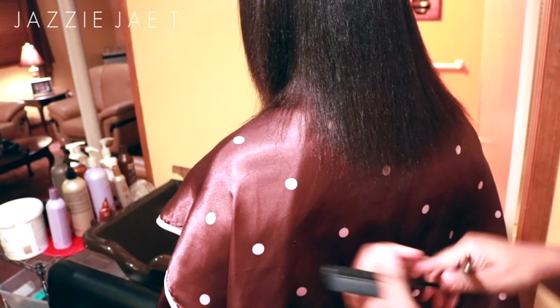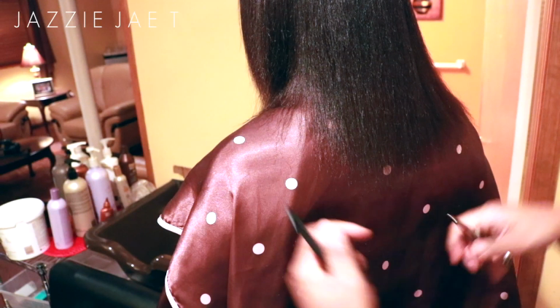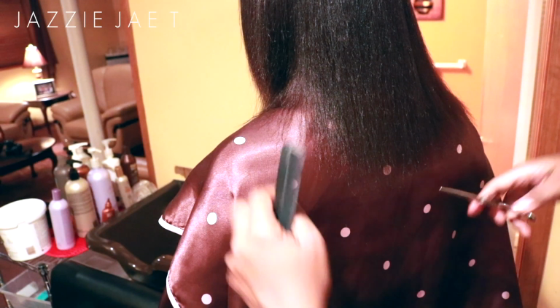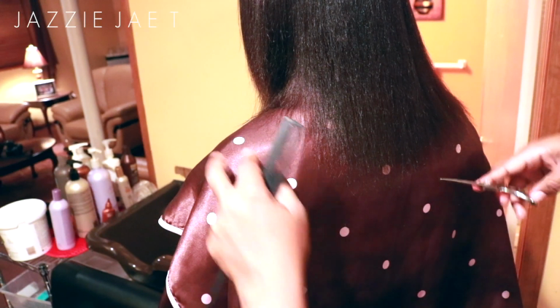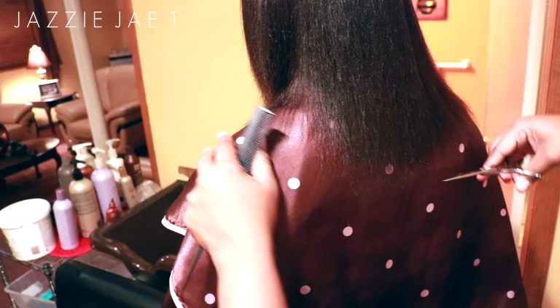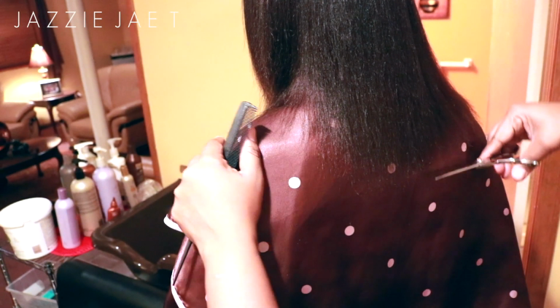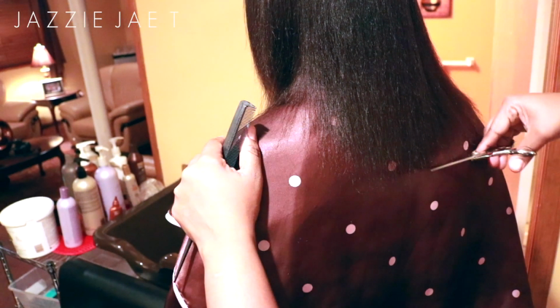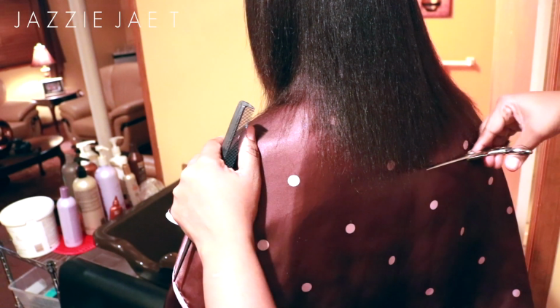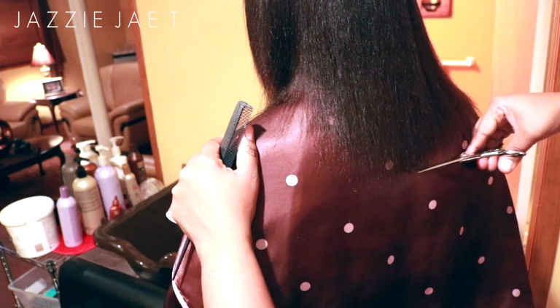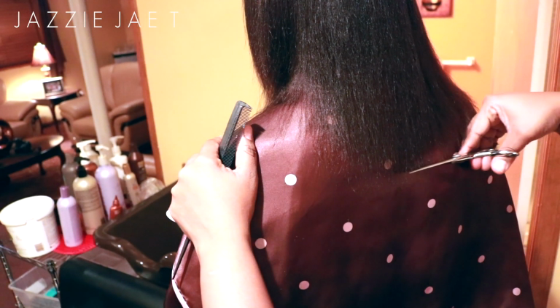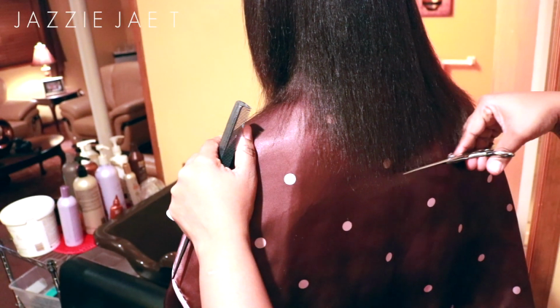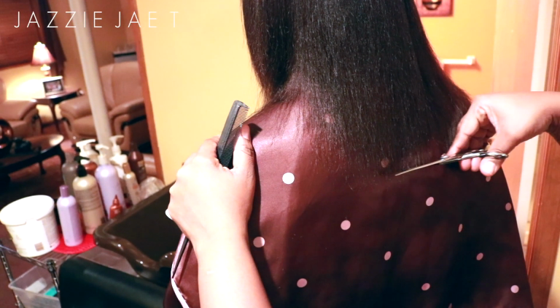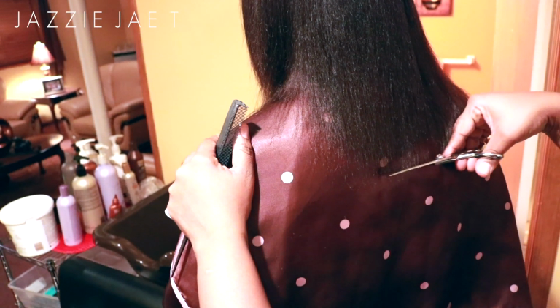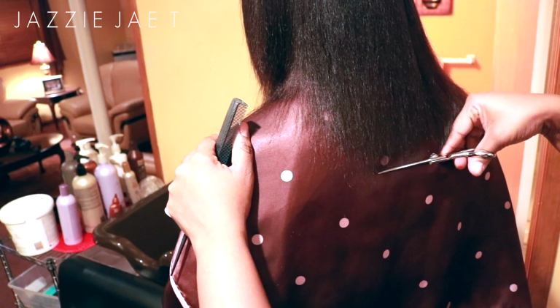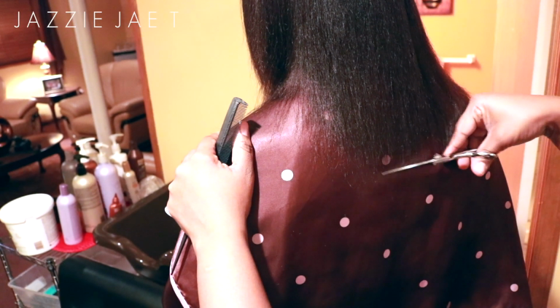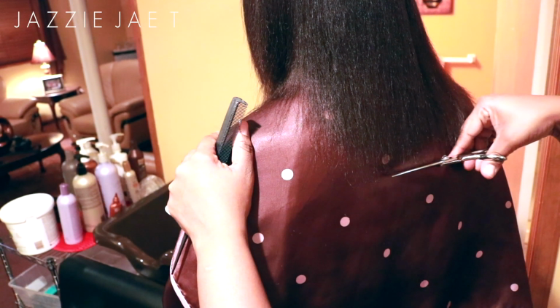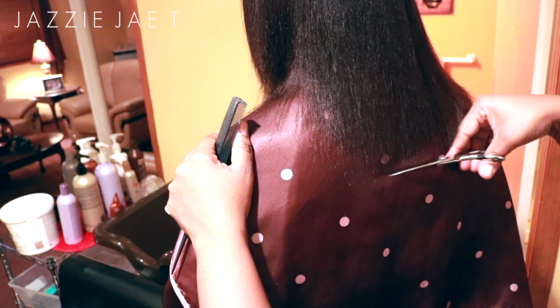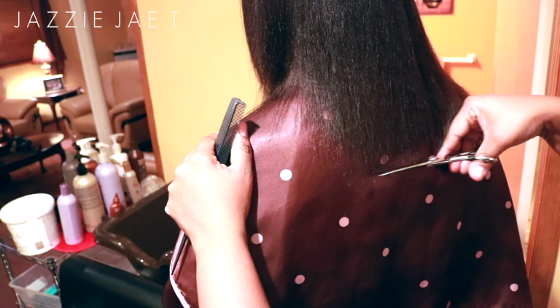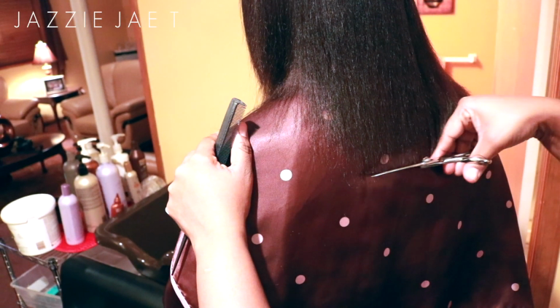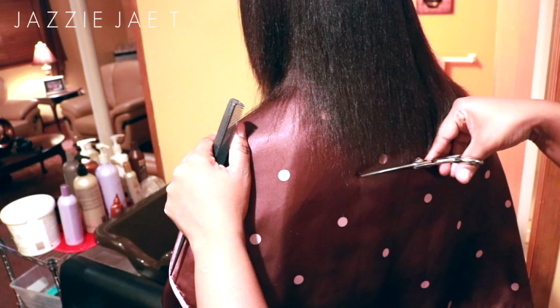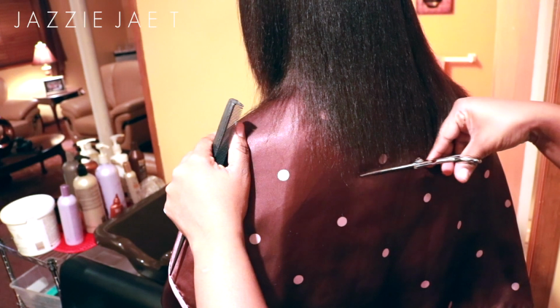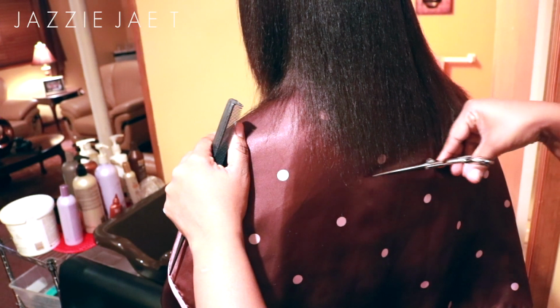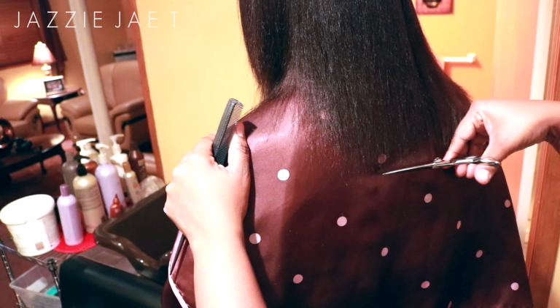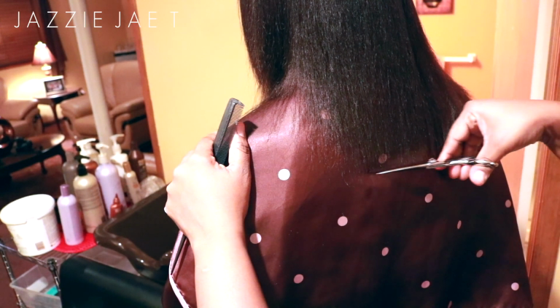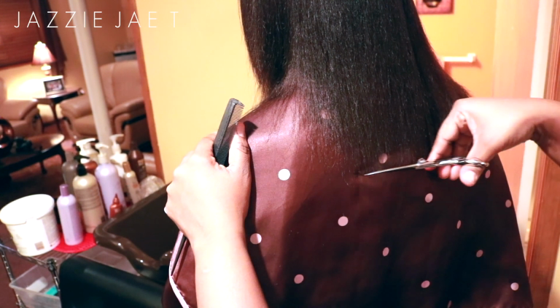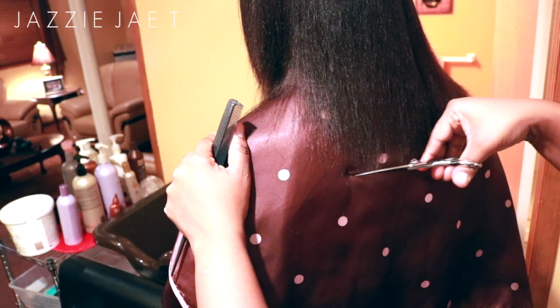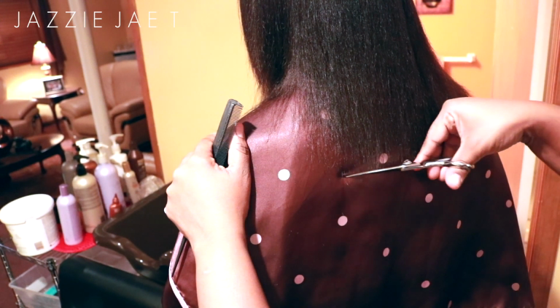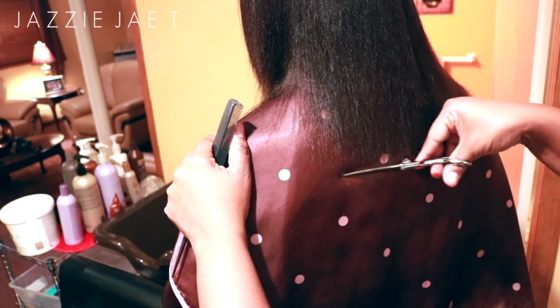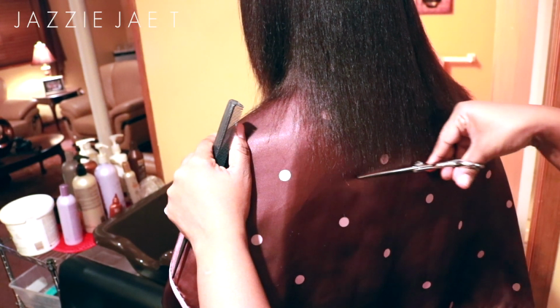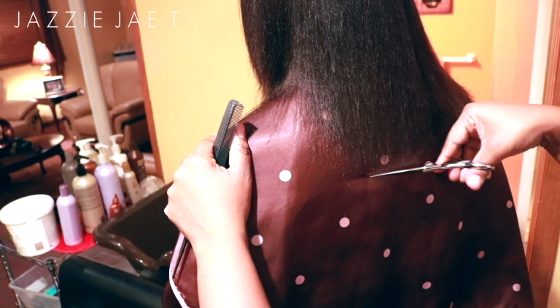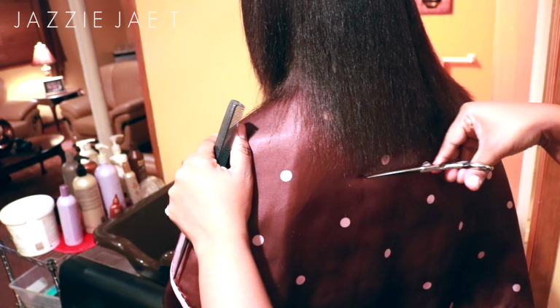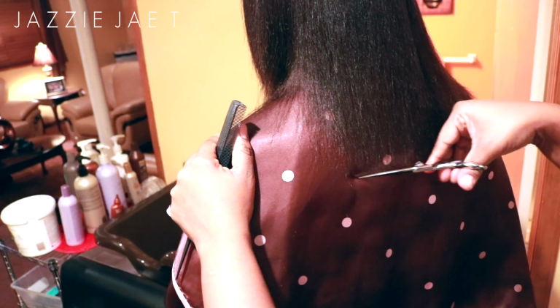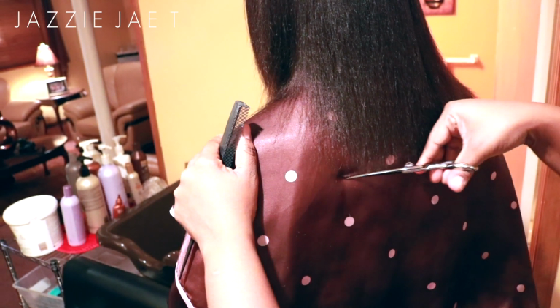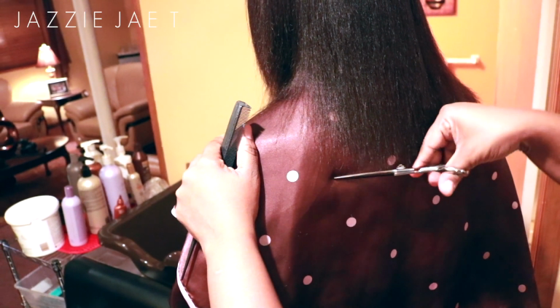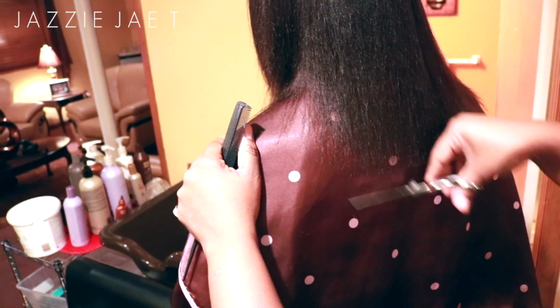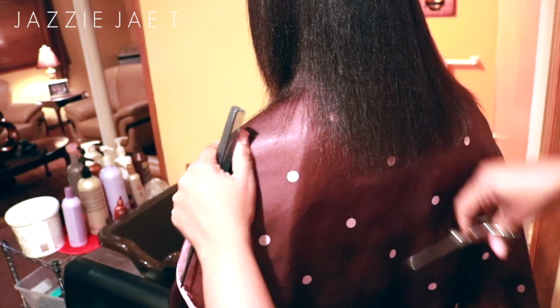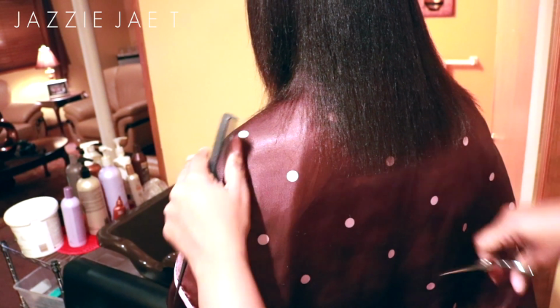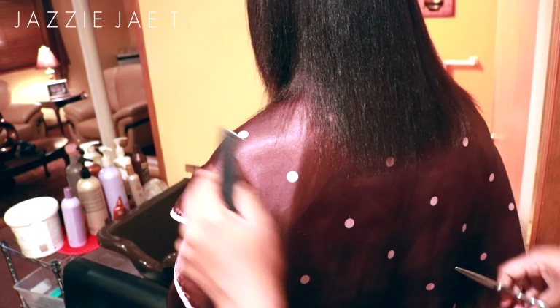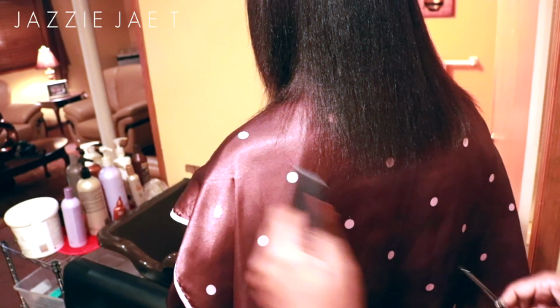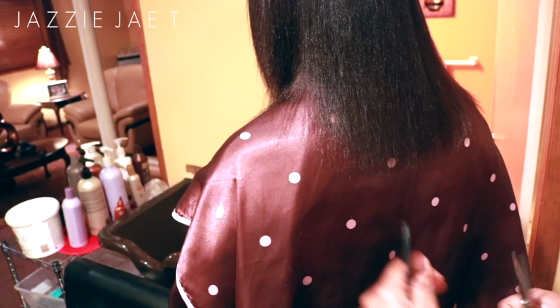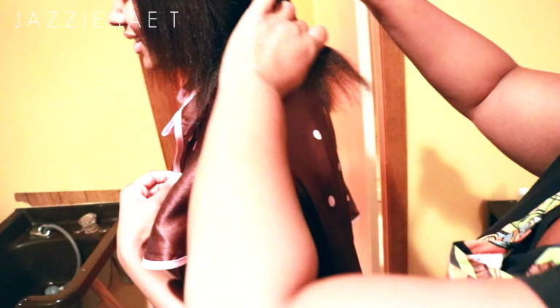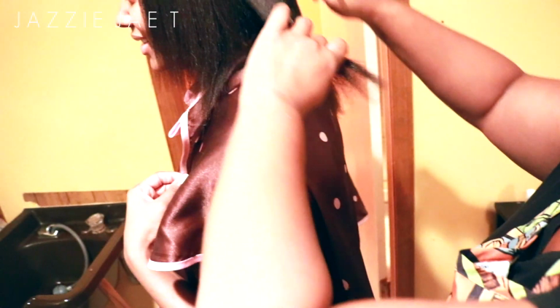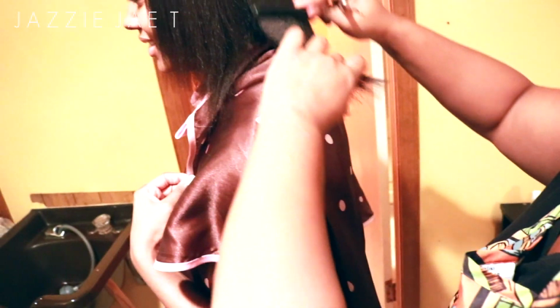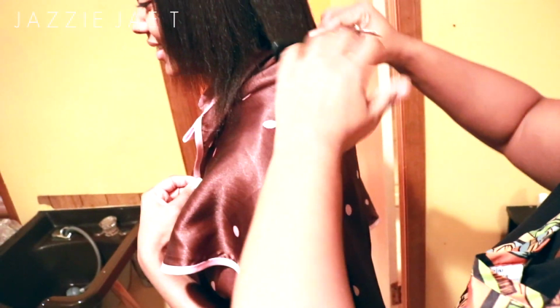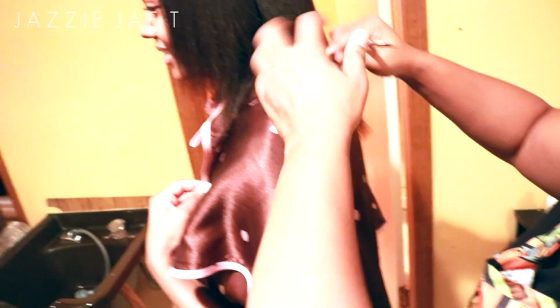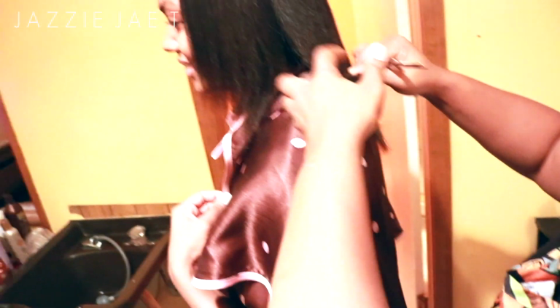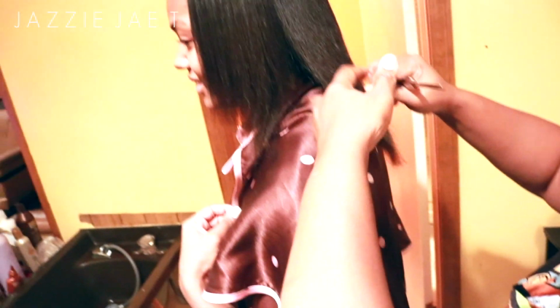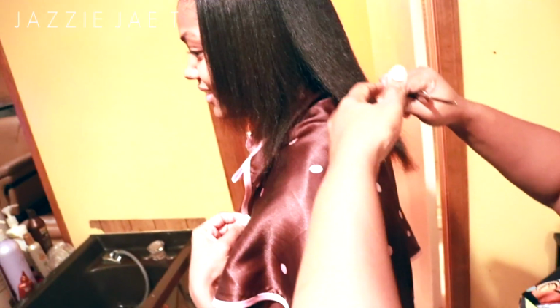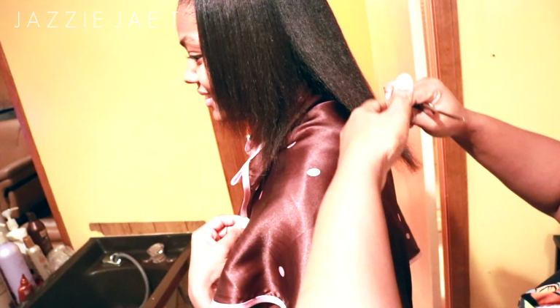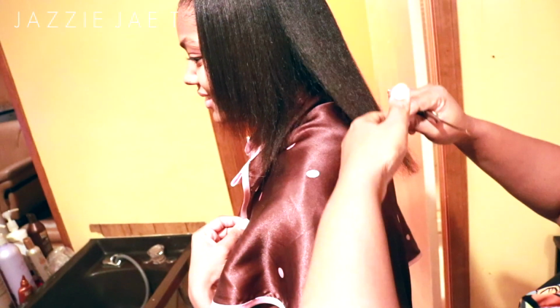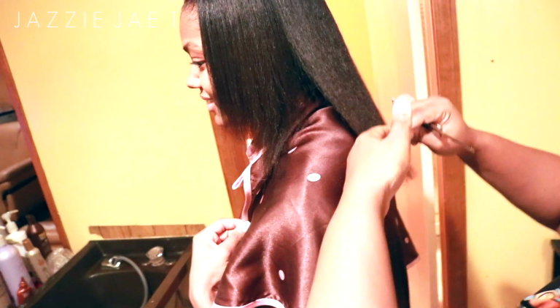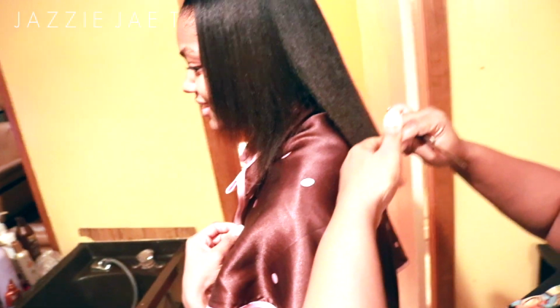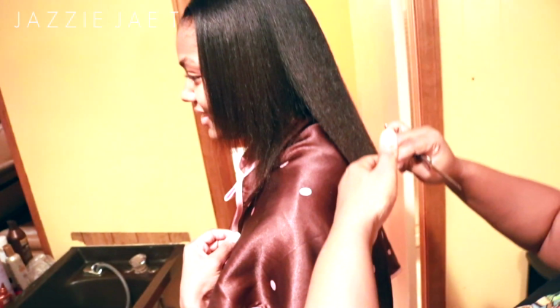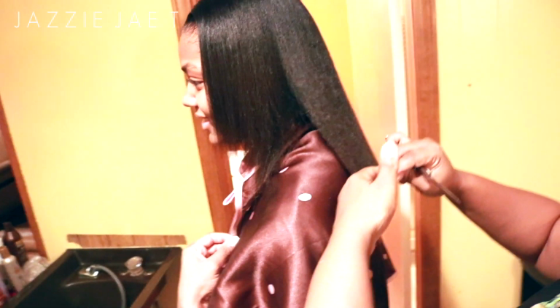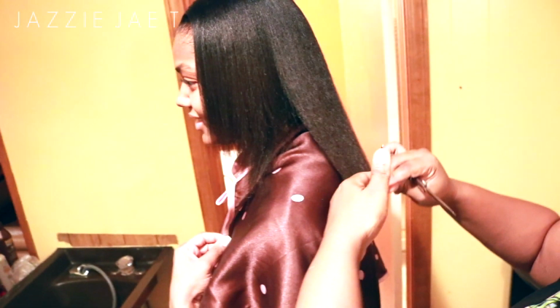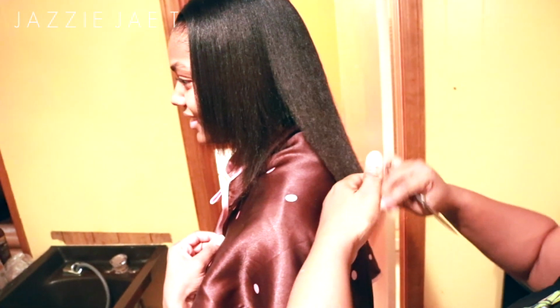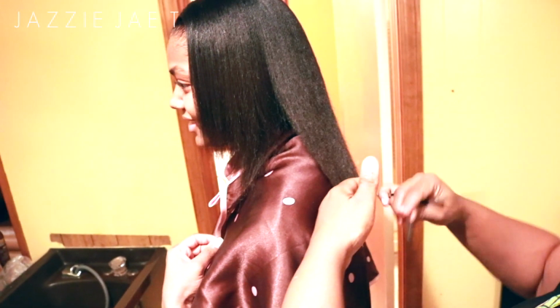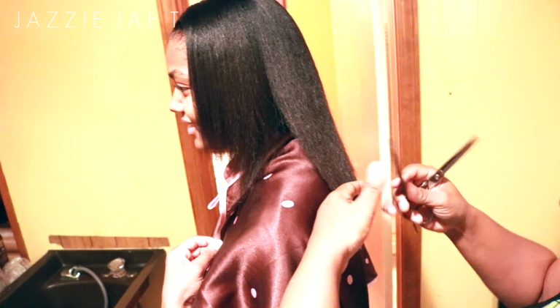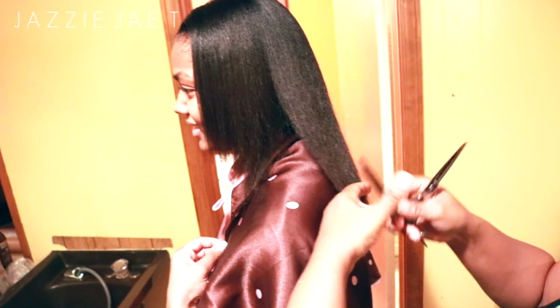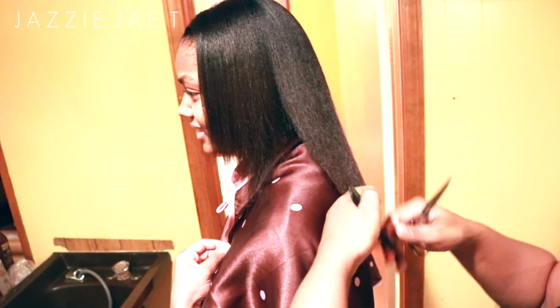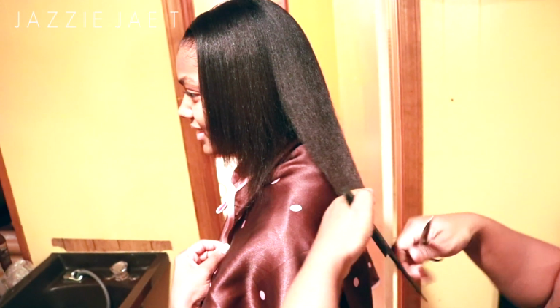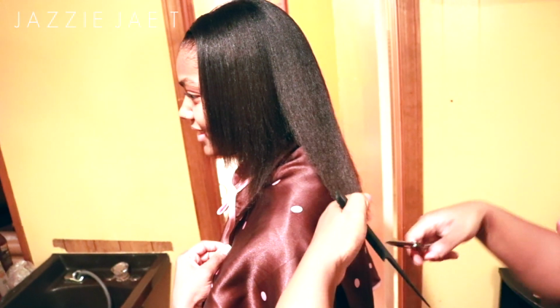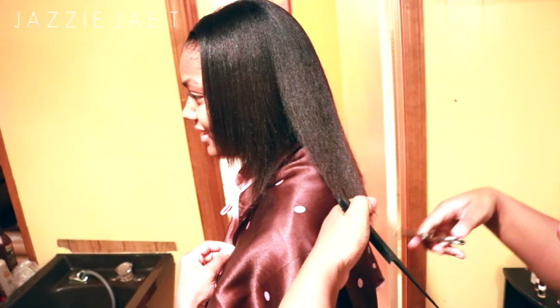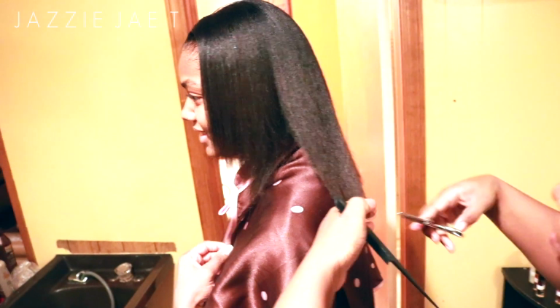You want to make sure you get your trim done often so that when you go to get your hair trimmed it's not like a haircut — it's more like a trim.